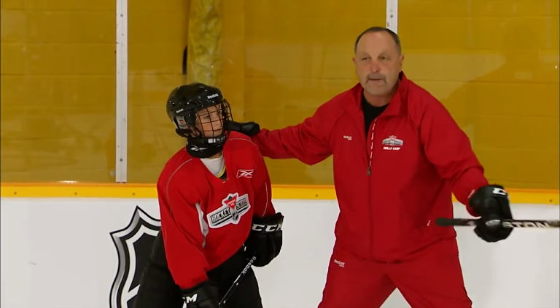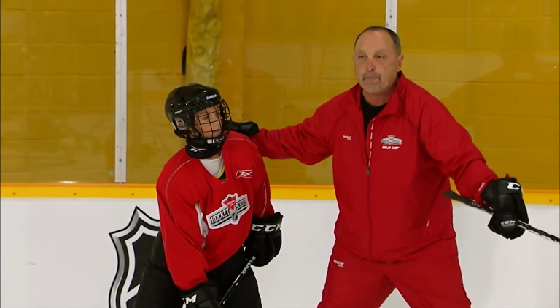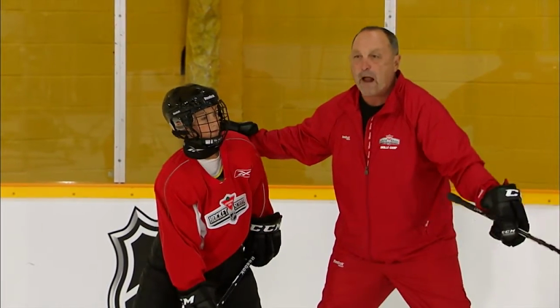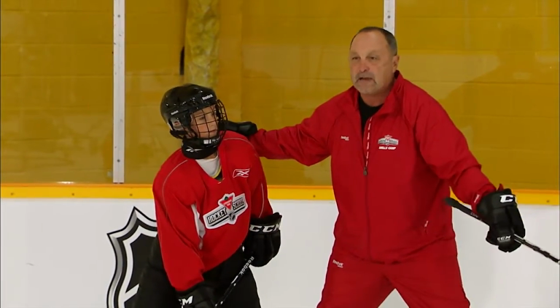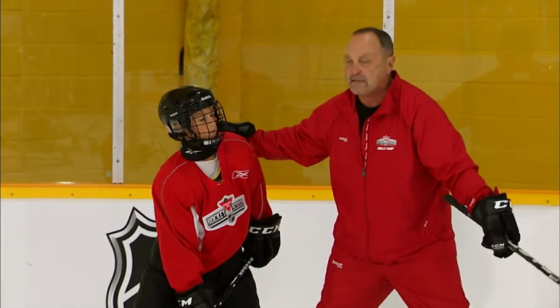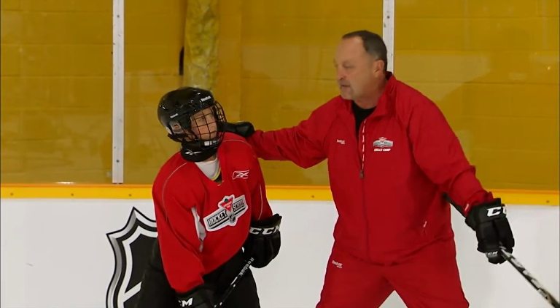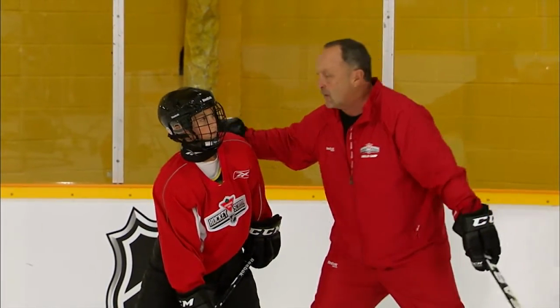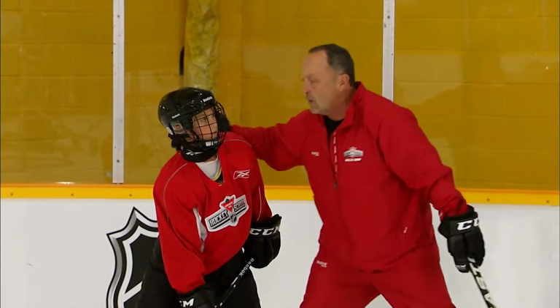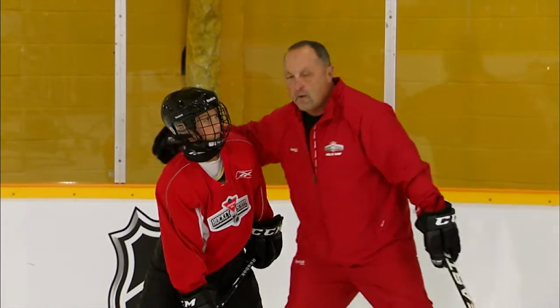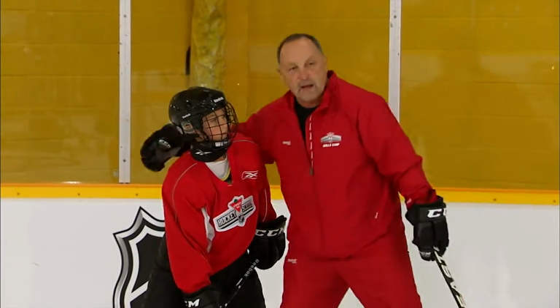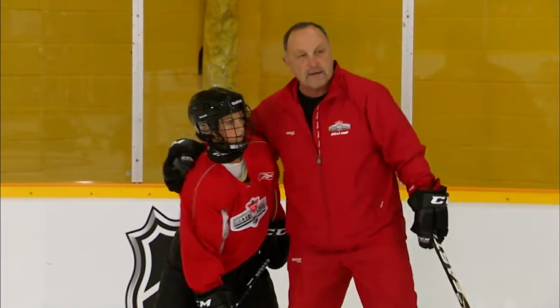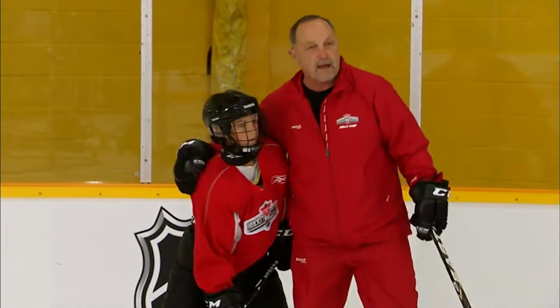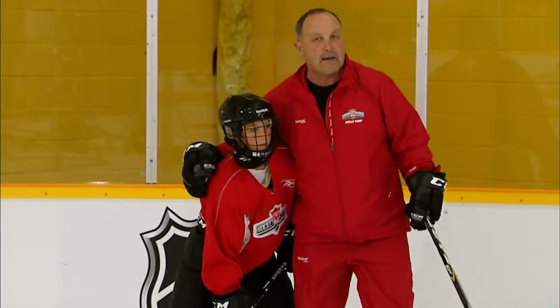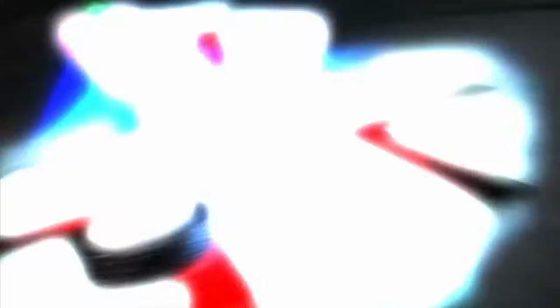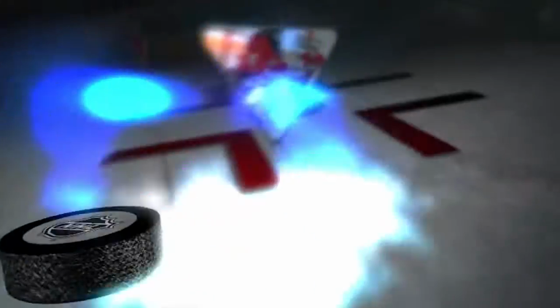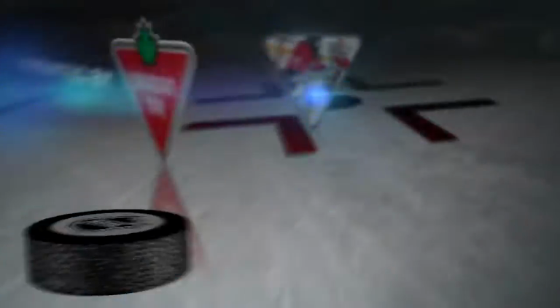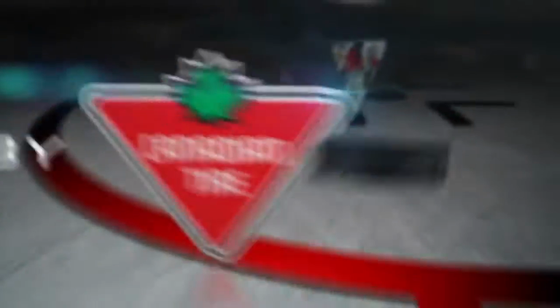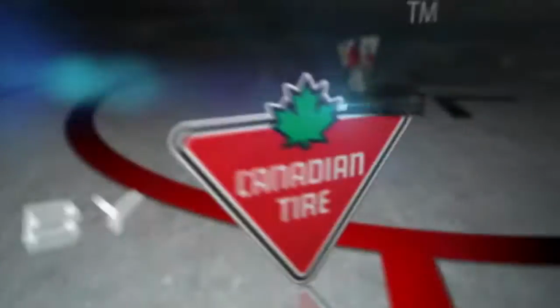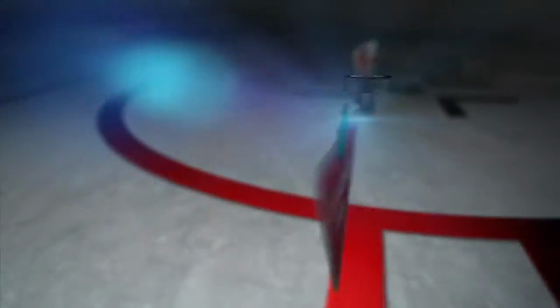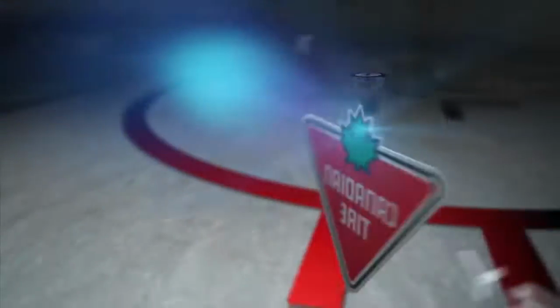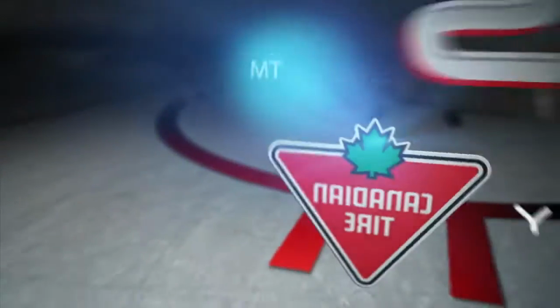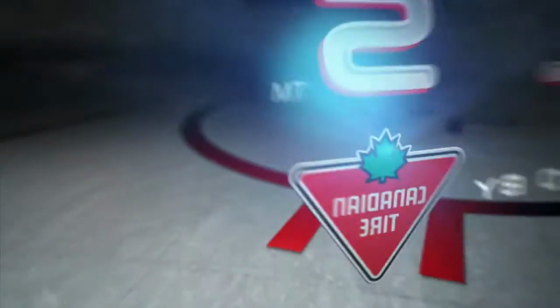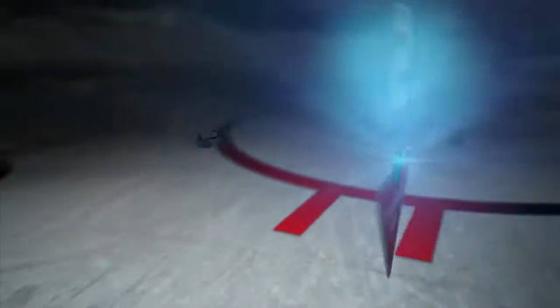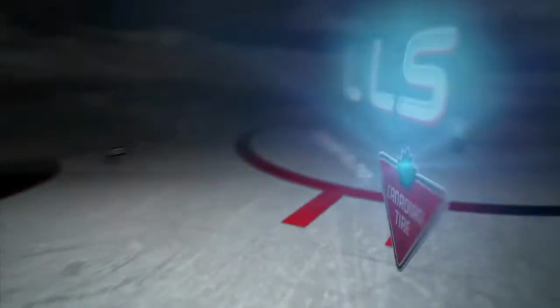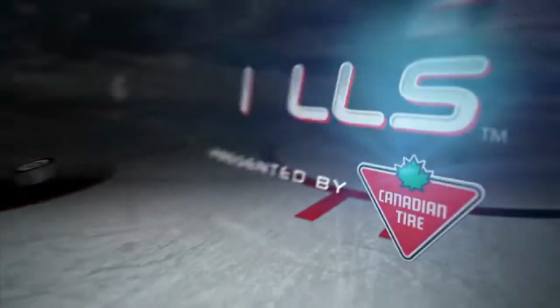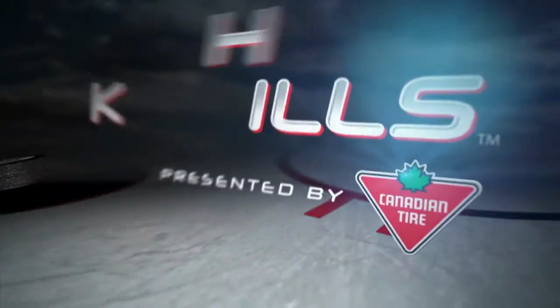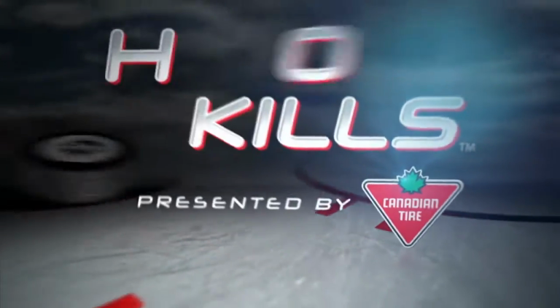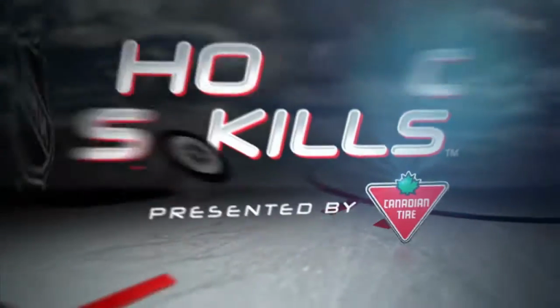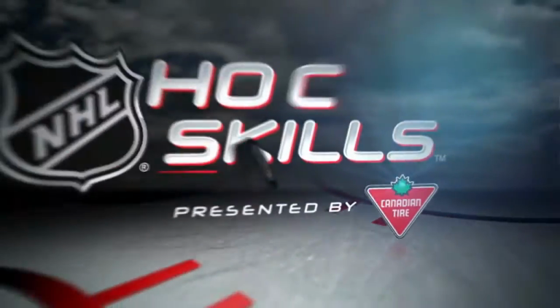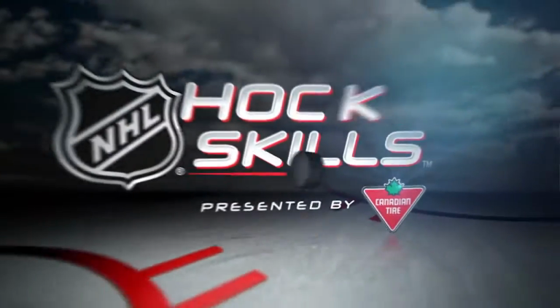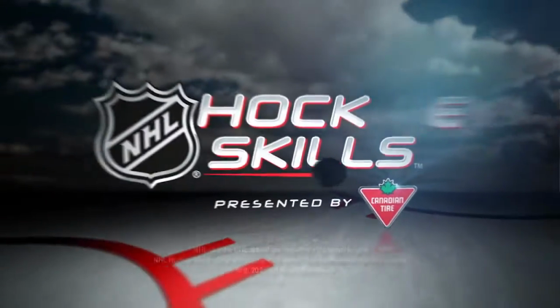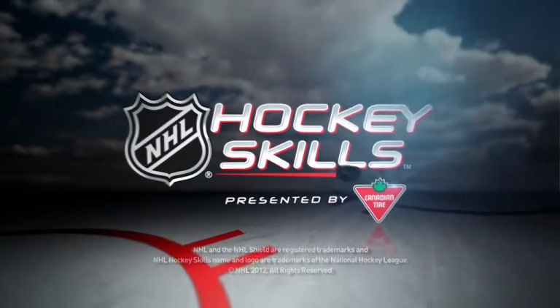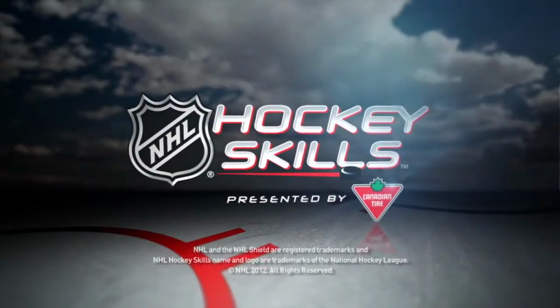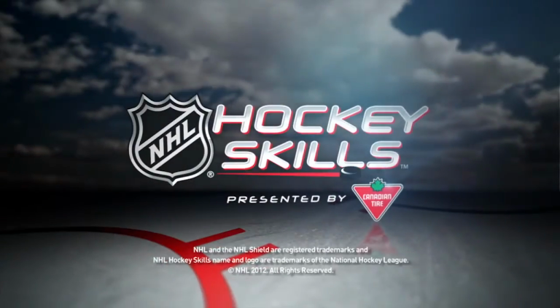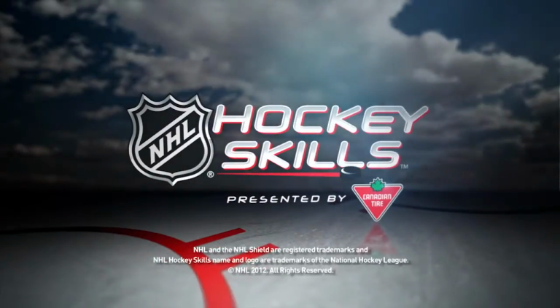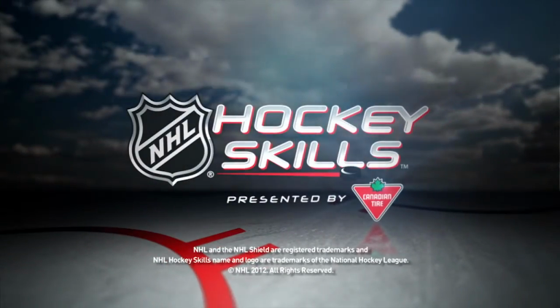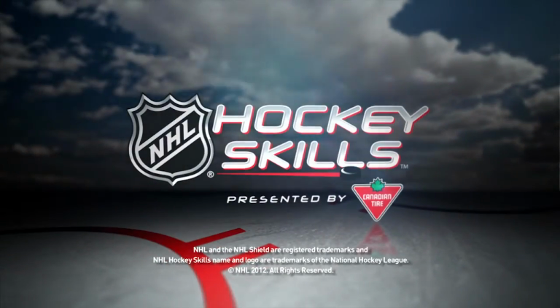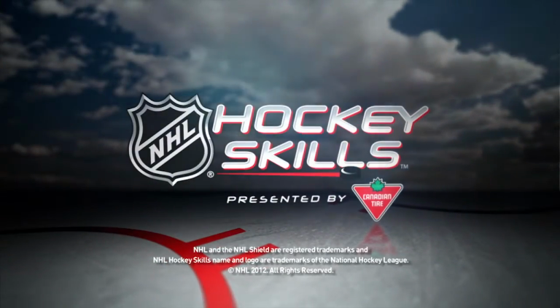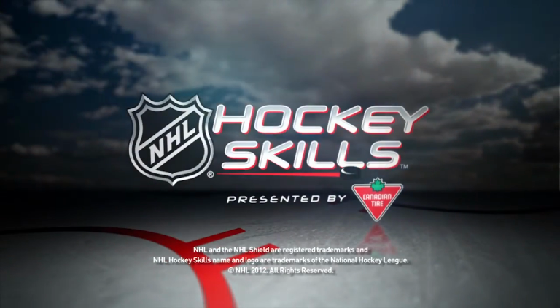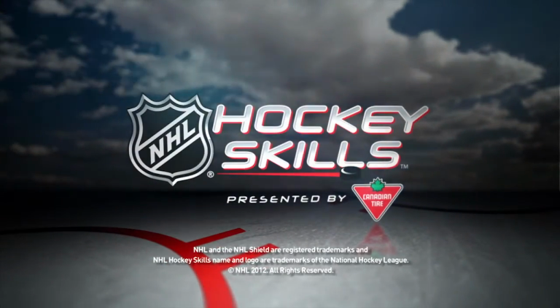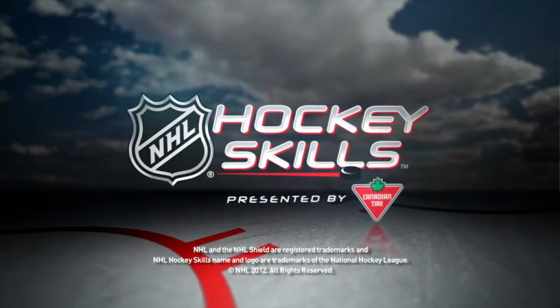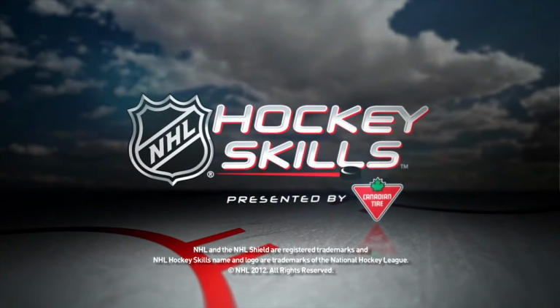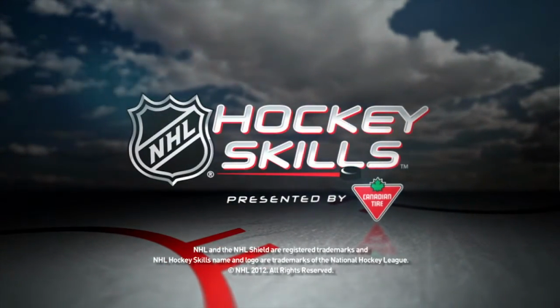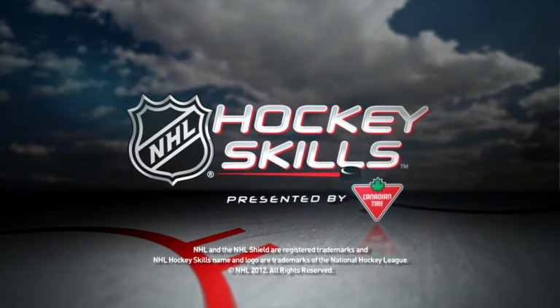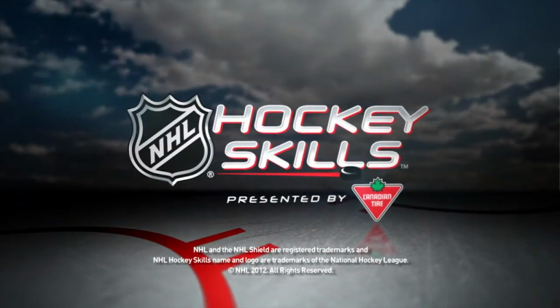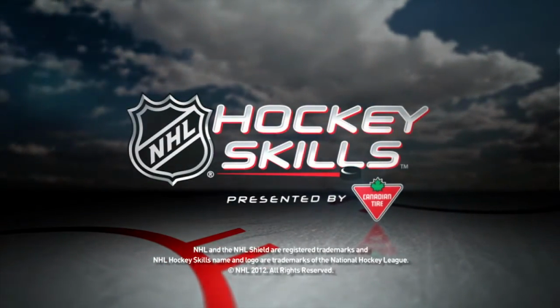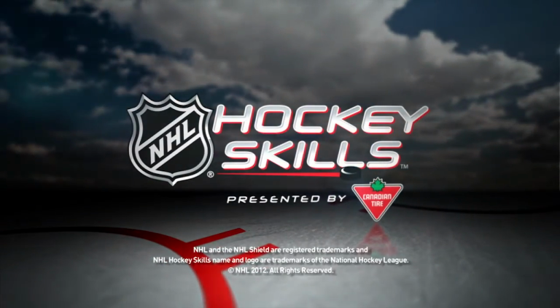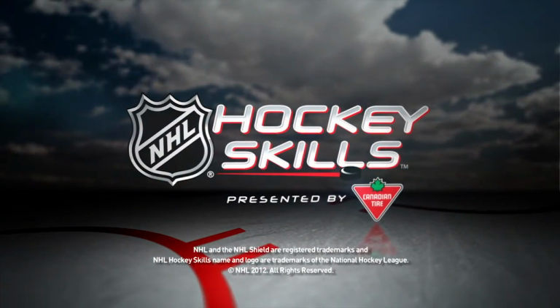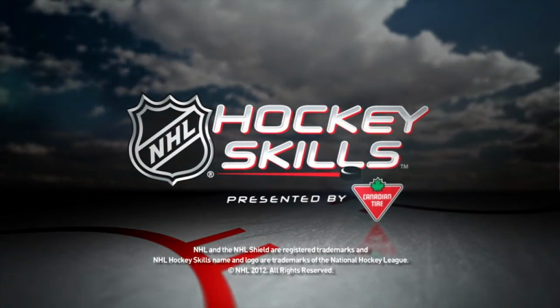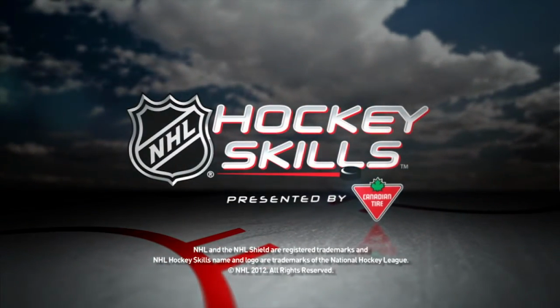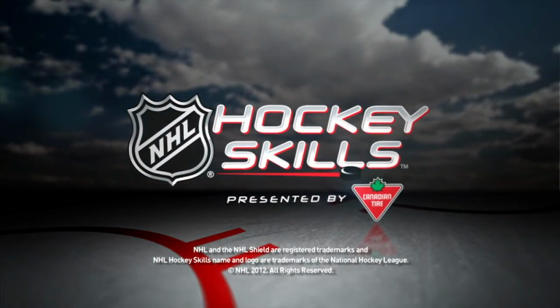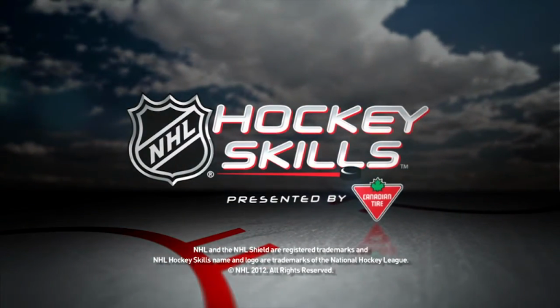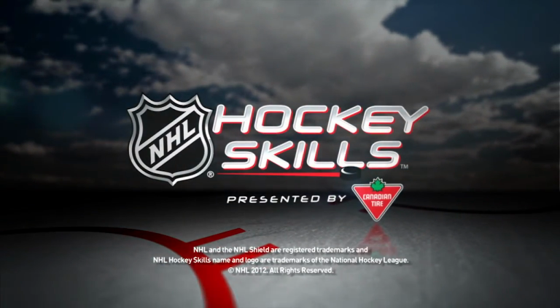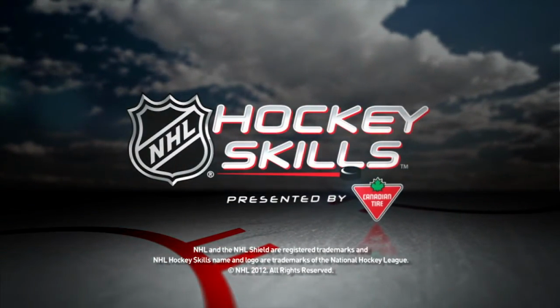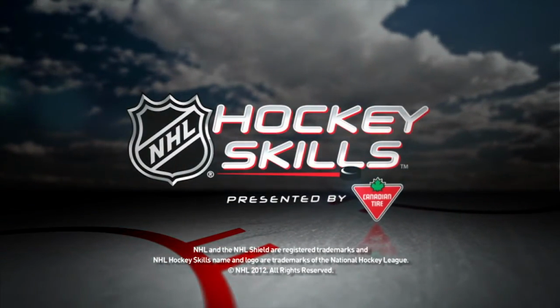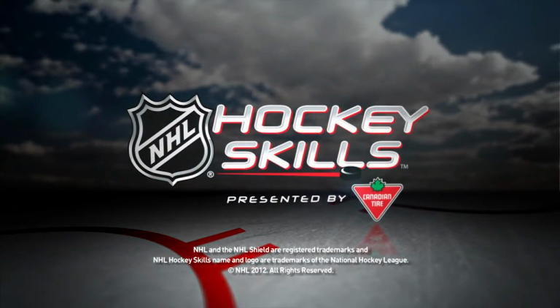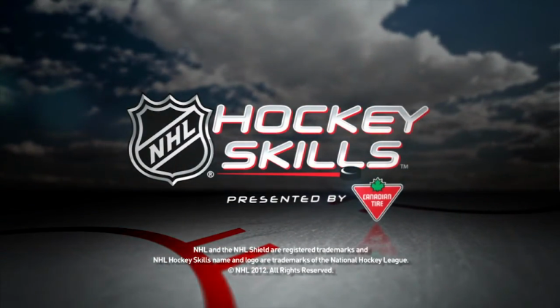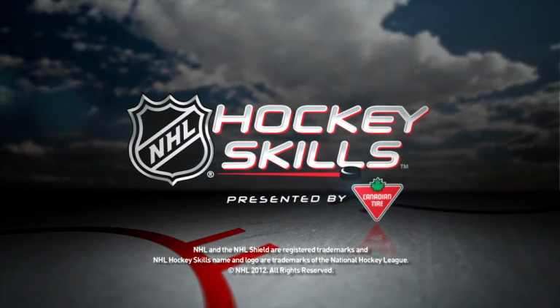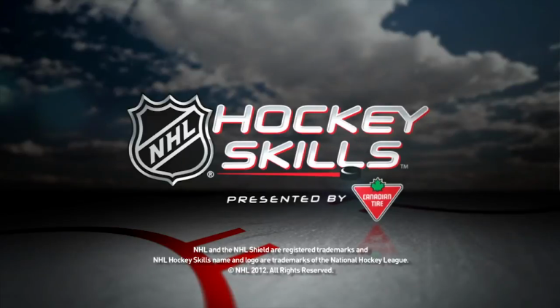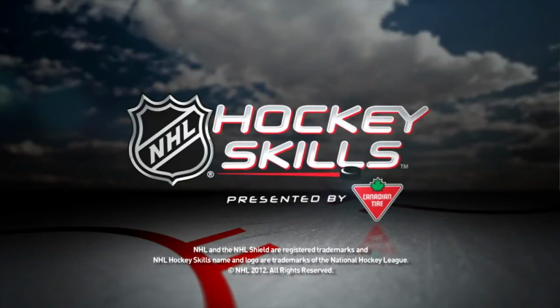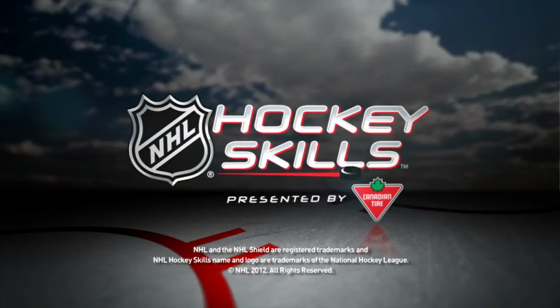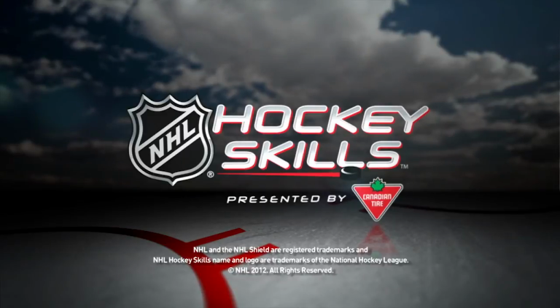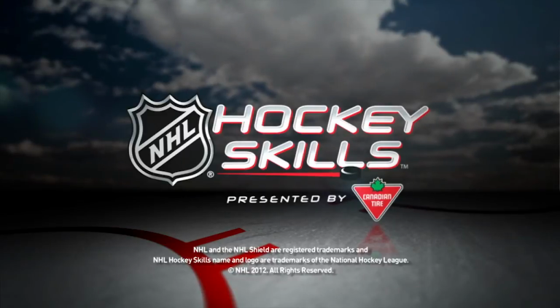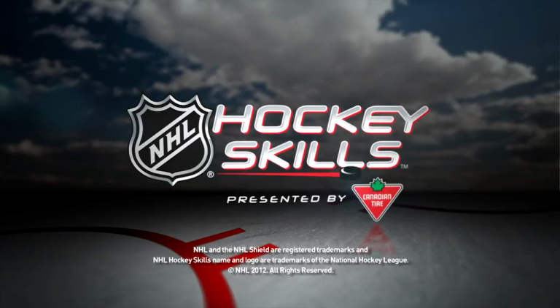Well done. Be sure to check back for more NHL Hockey Skills presented by Canadian Tire on NHL.com.